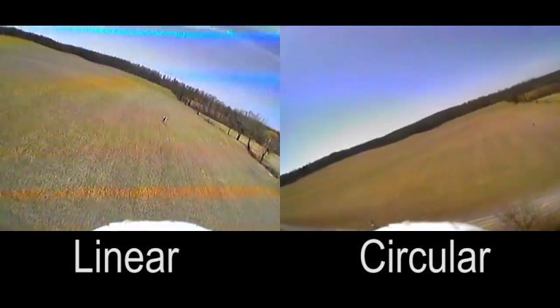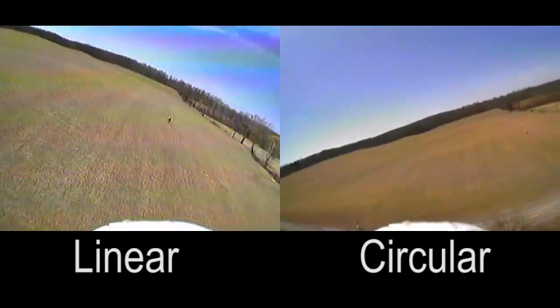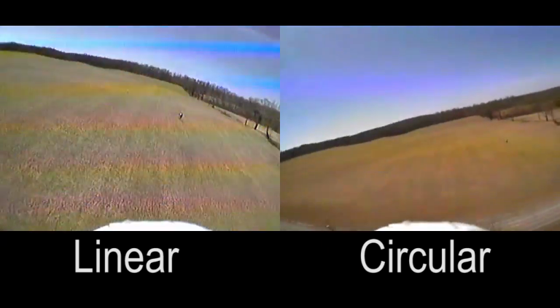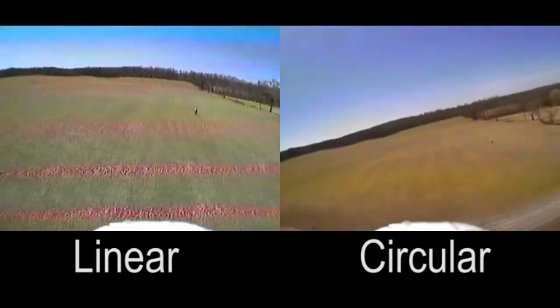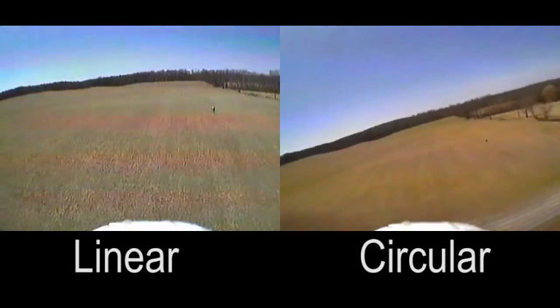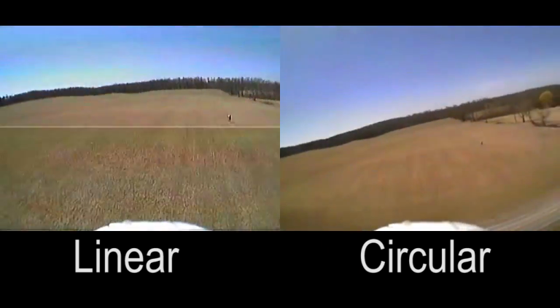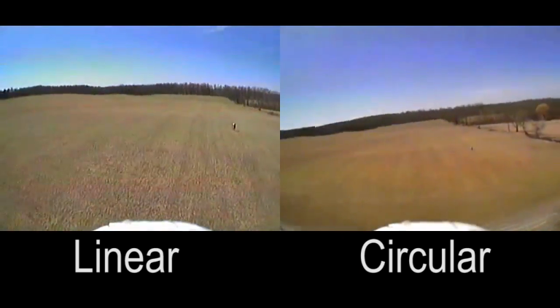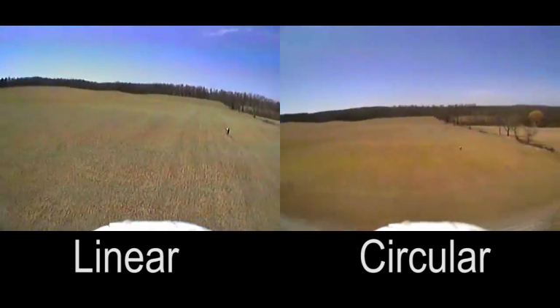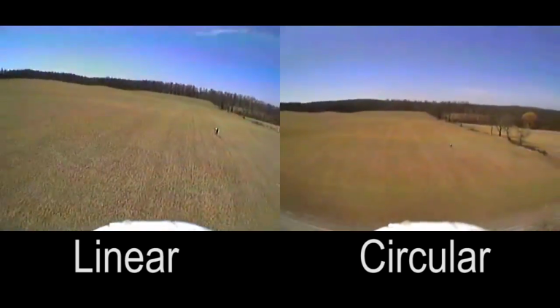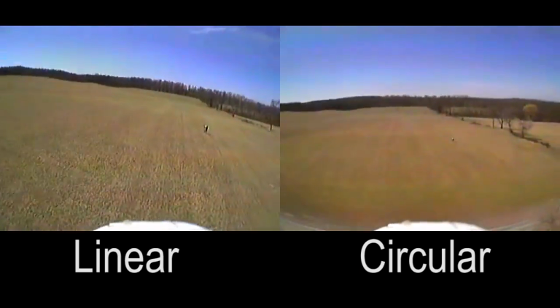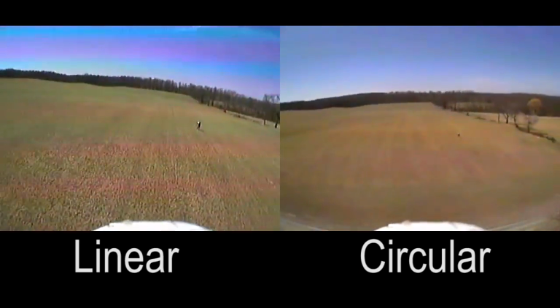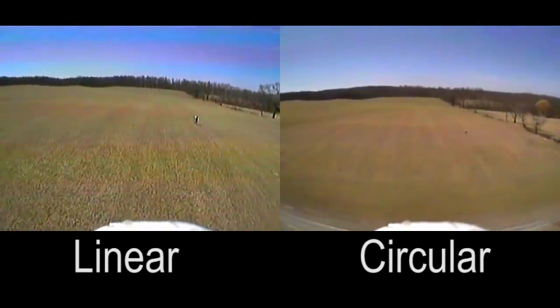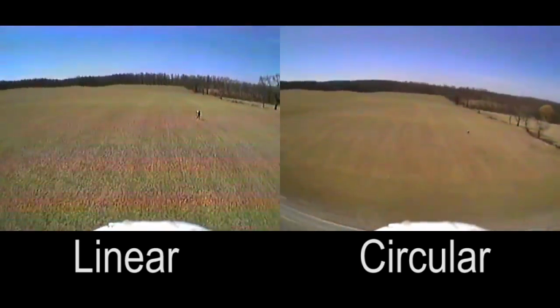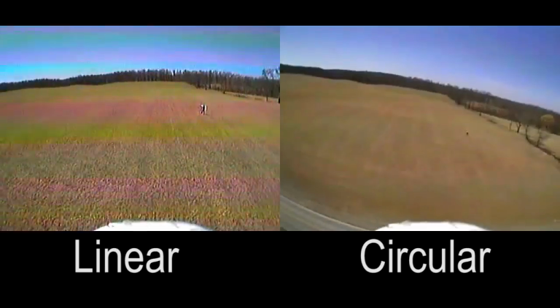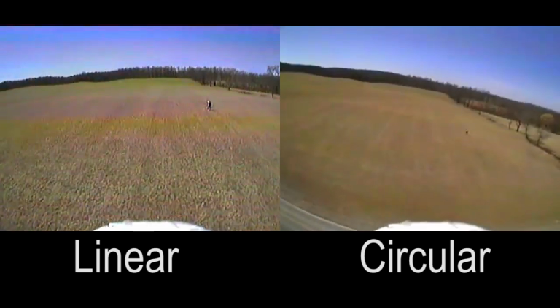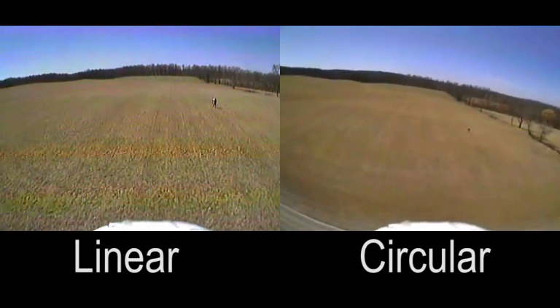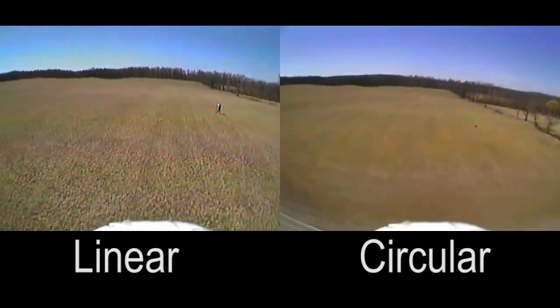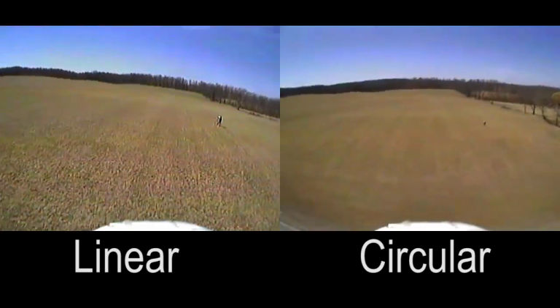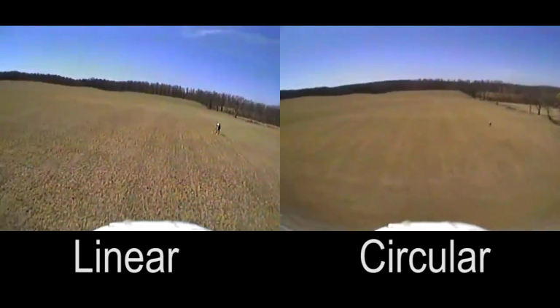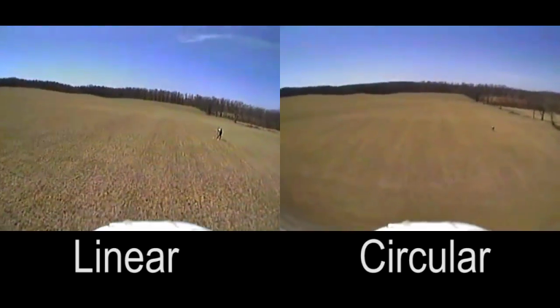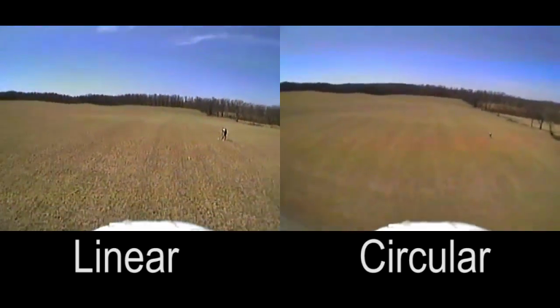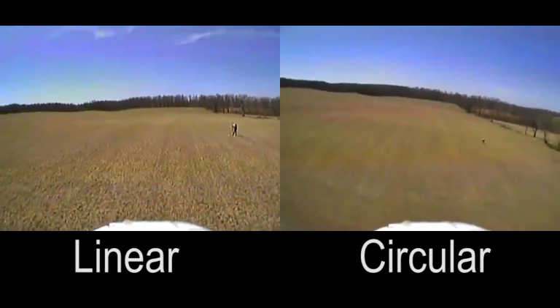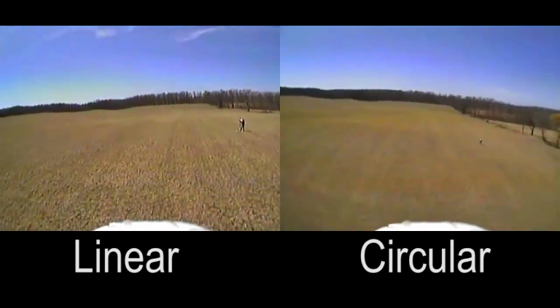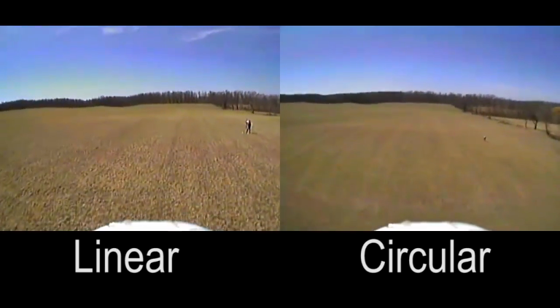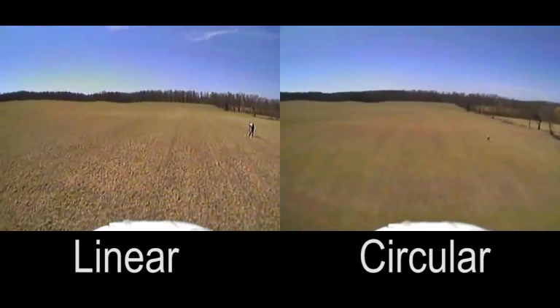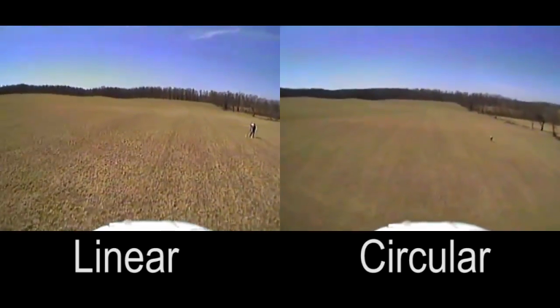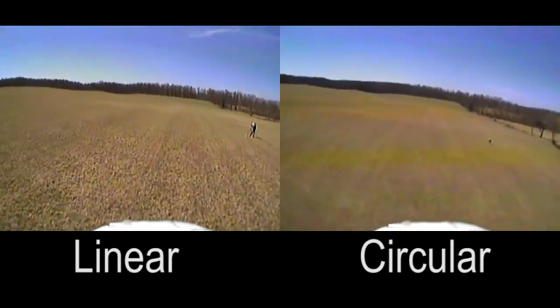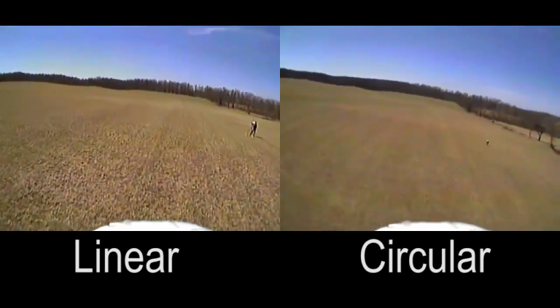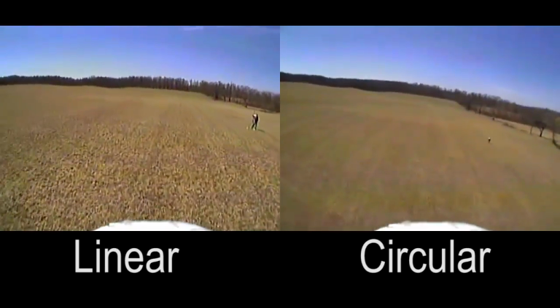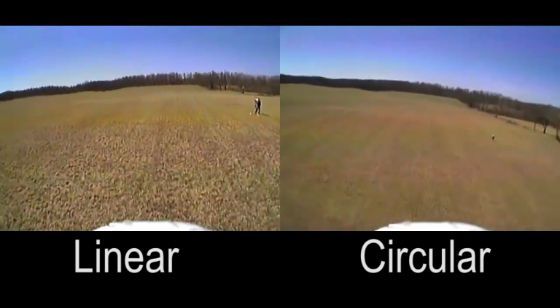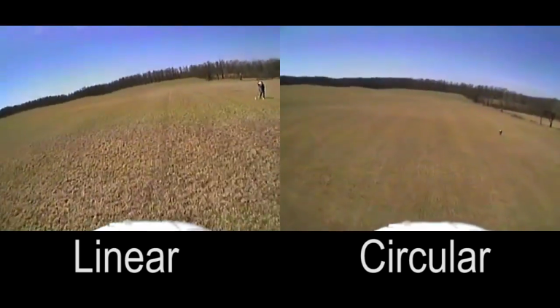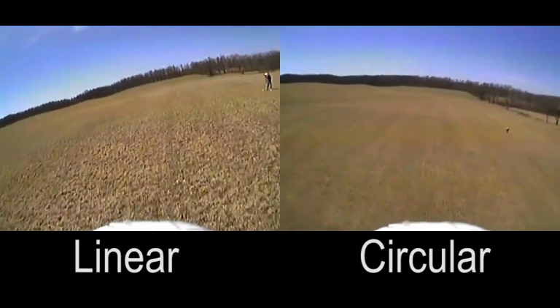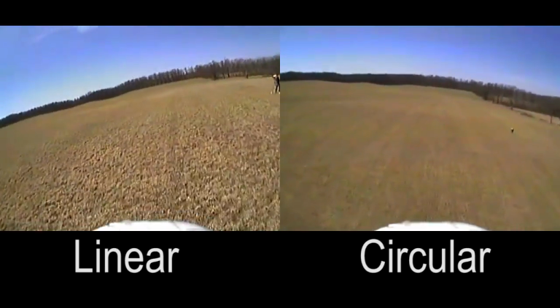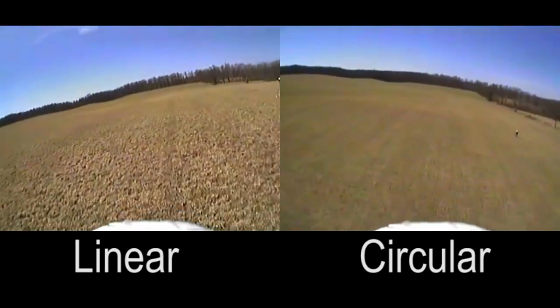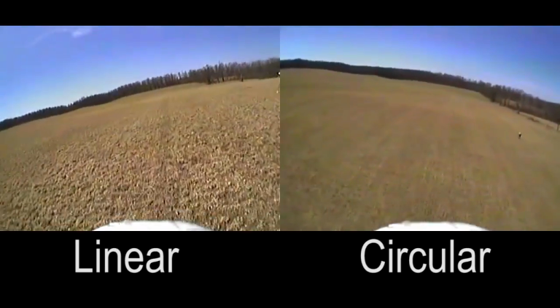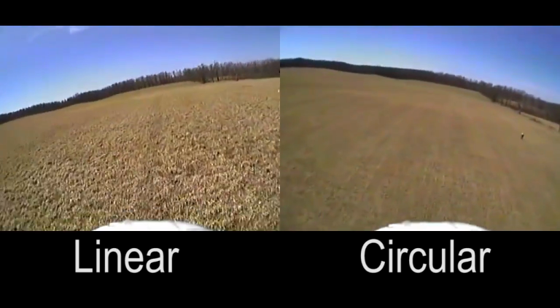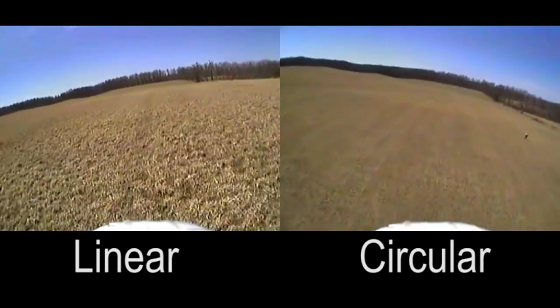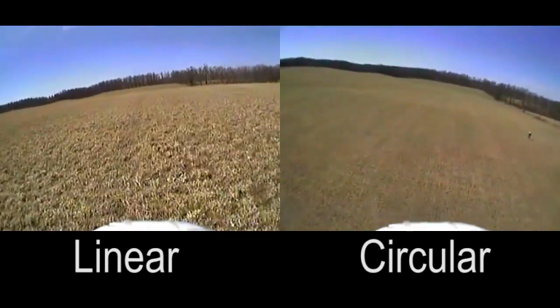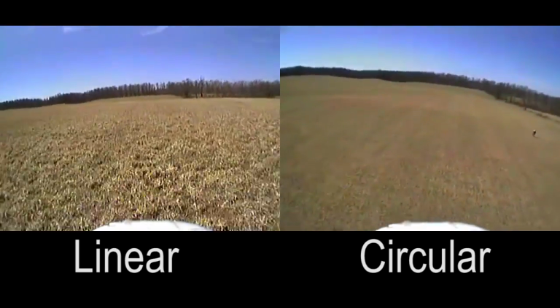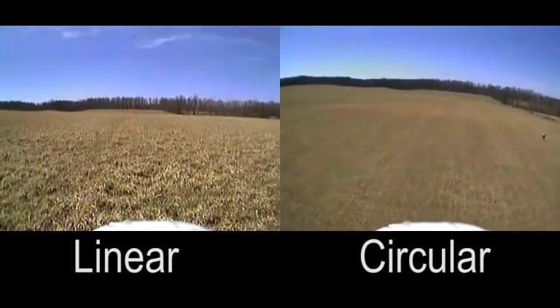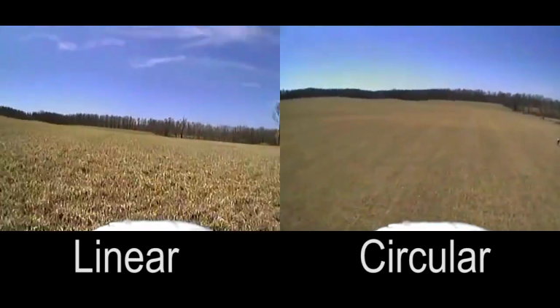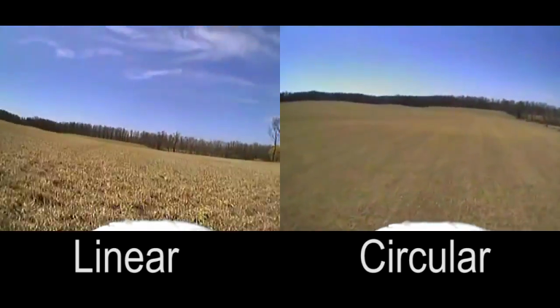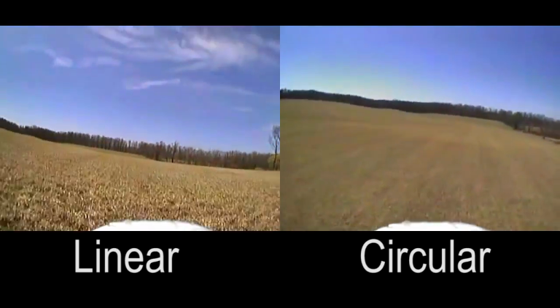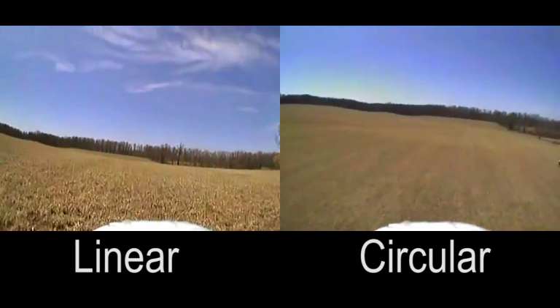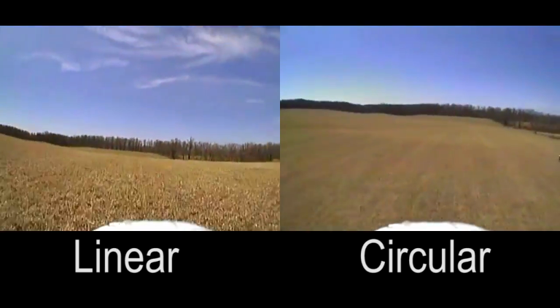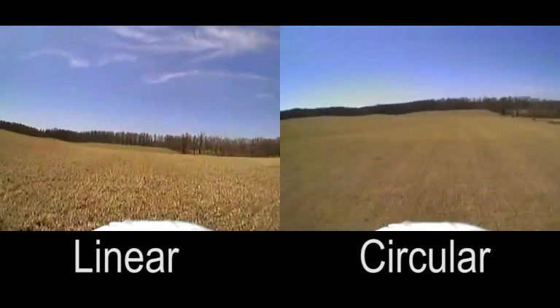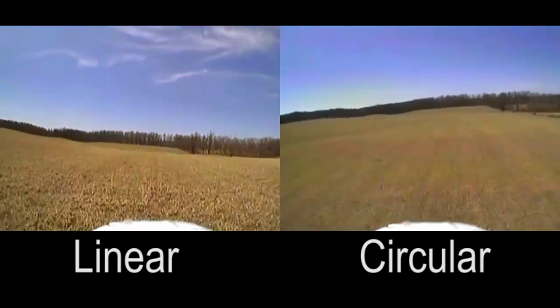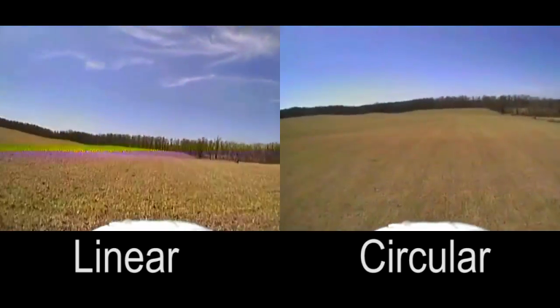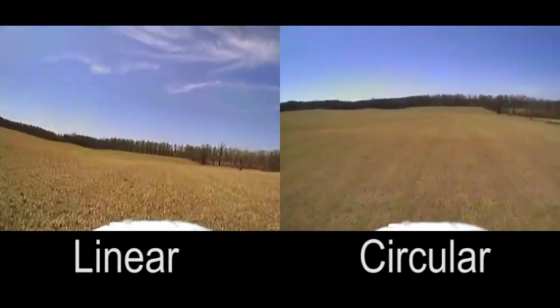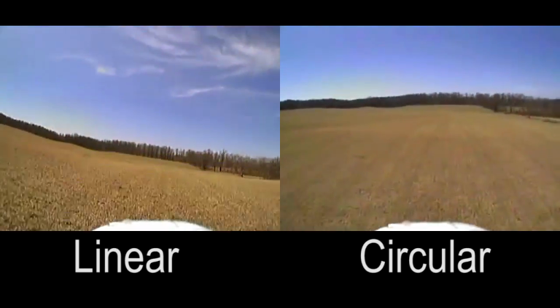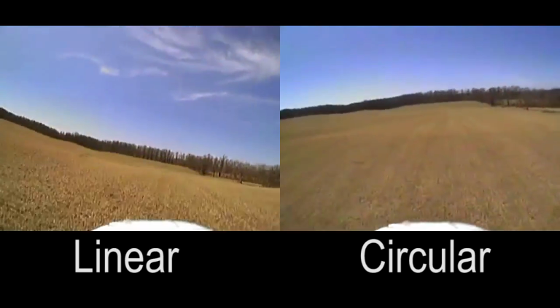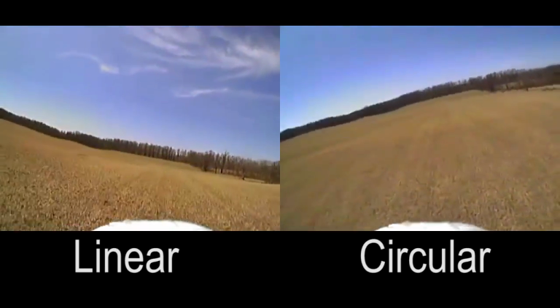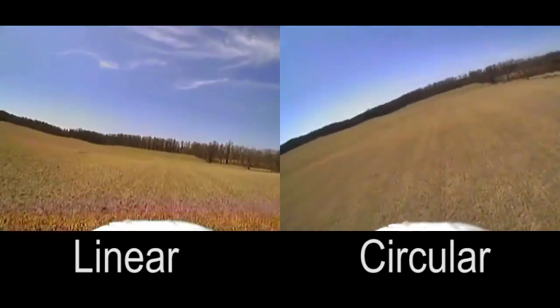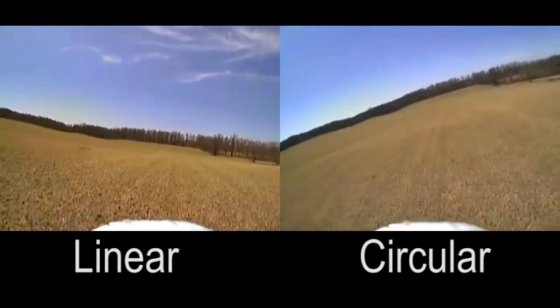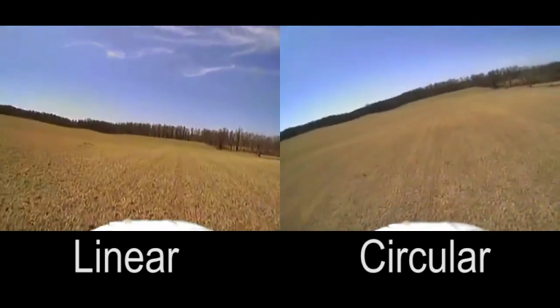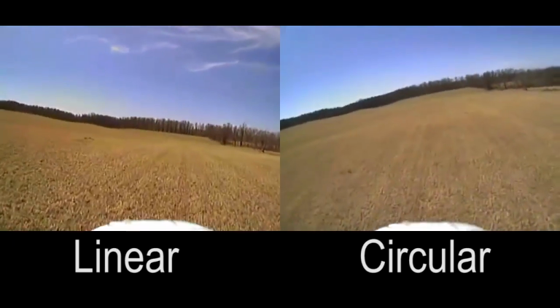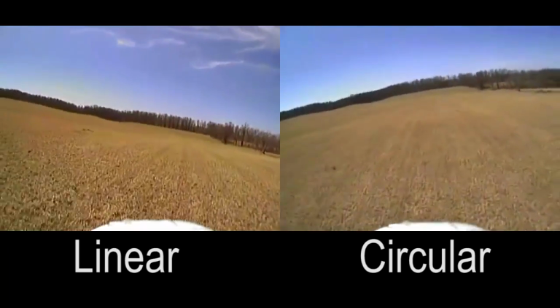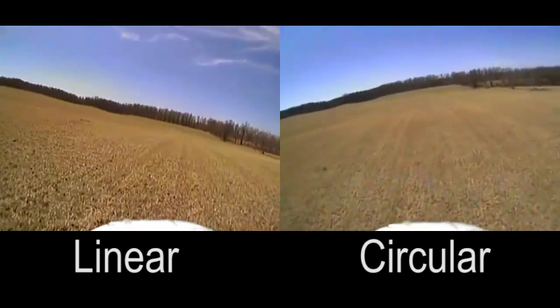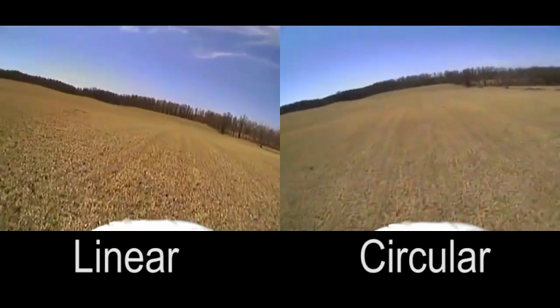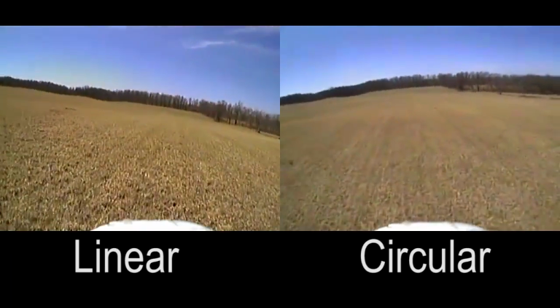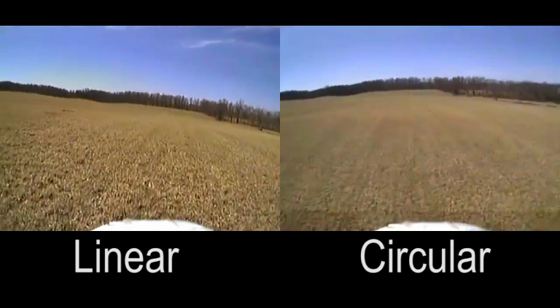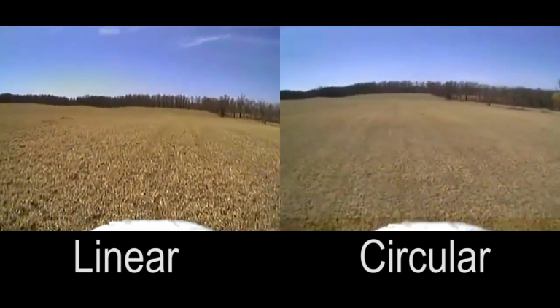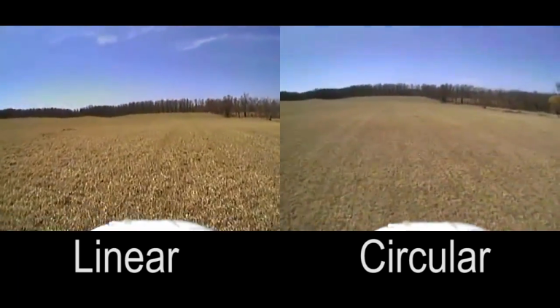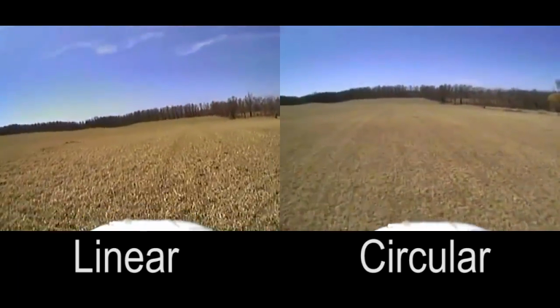Overall, the video transmitted by the circularly polarized antennas has a lot better quality to it.